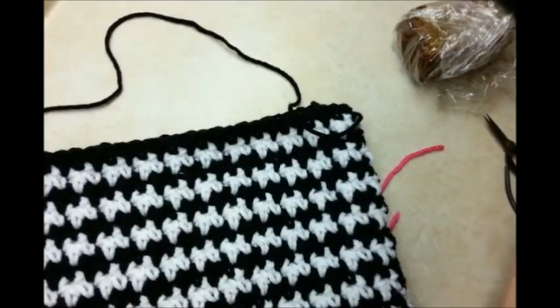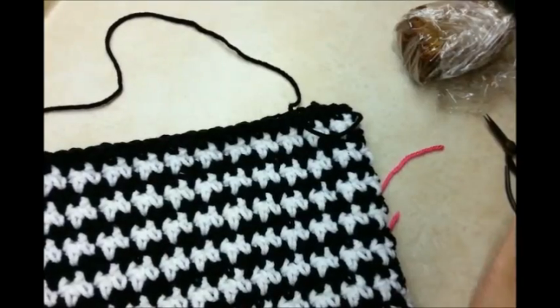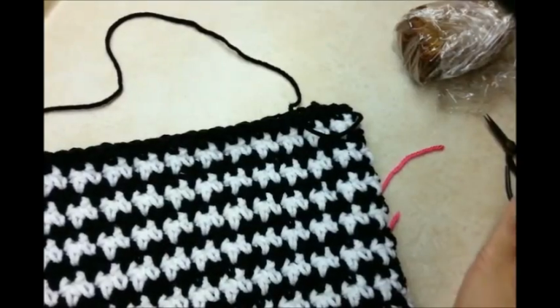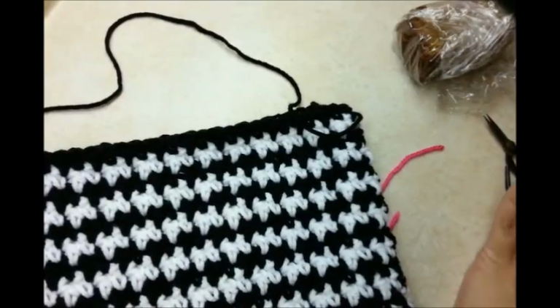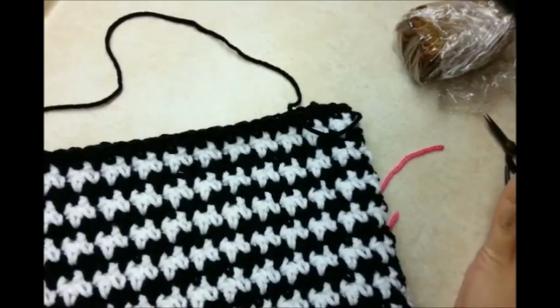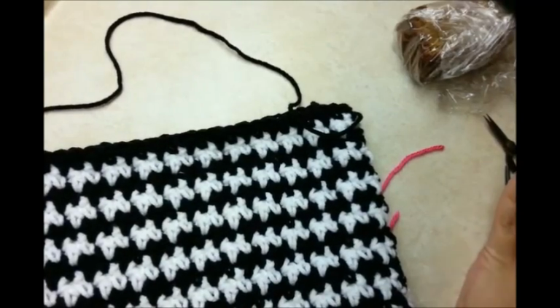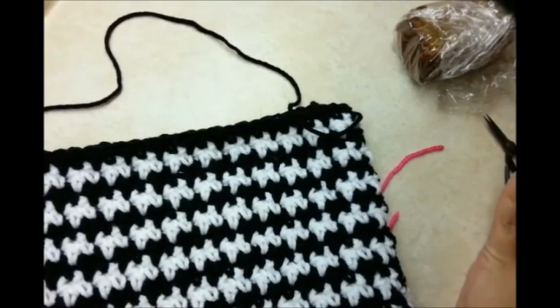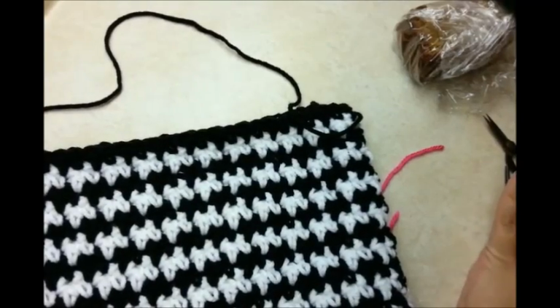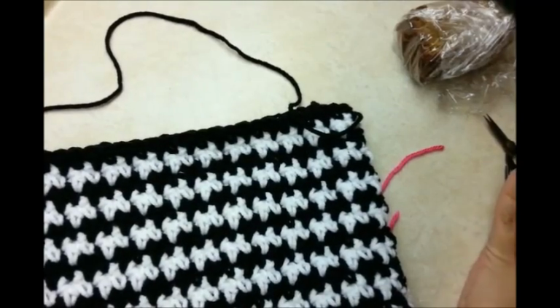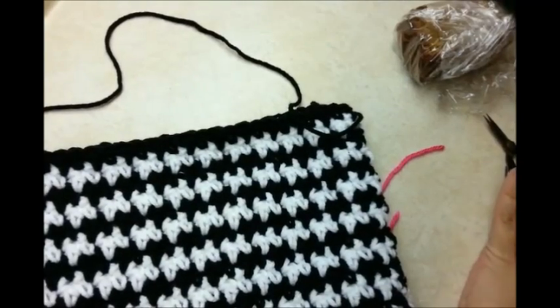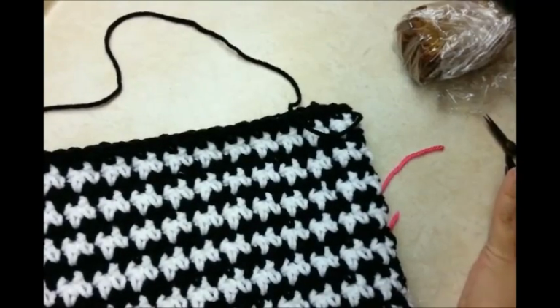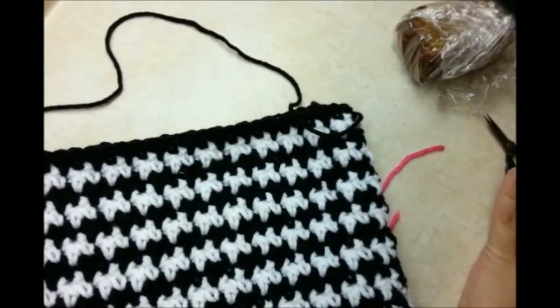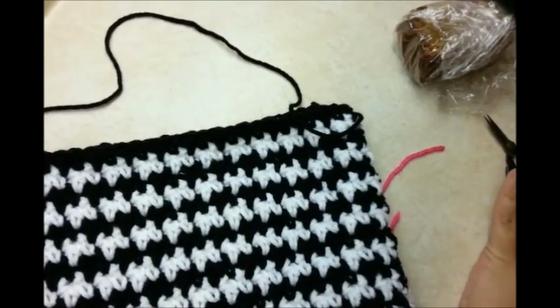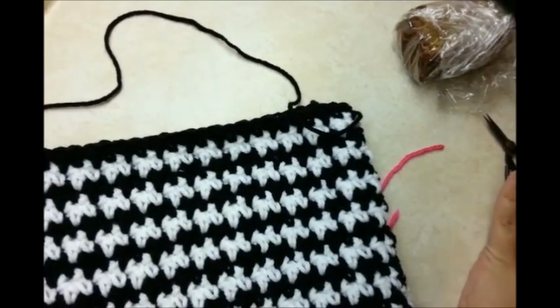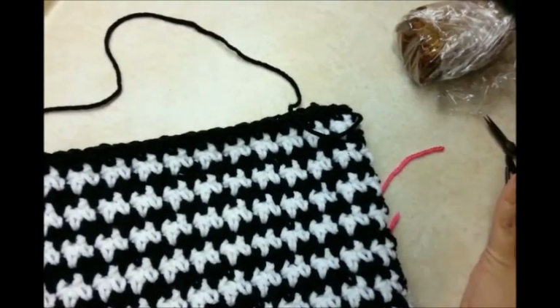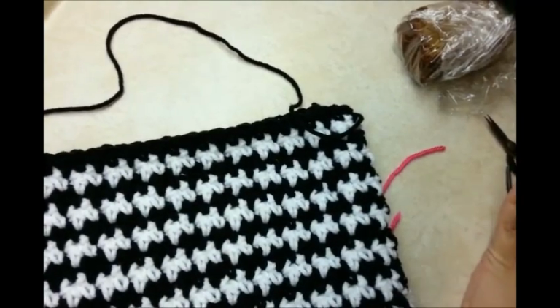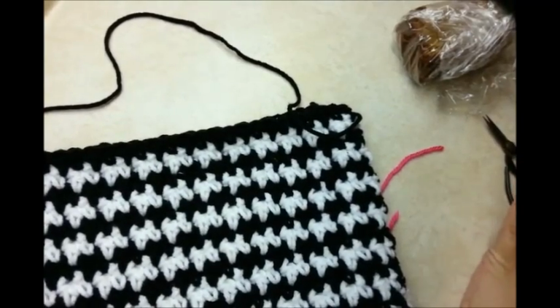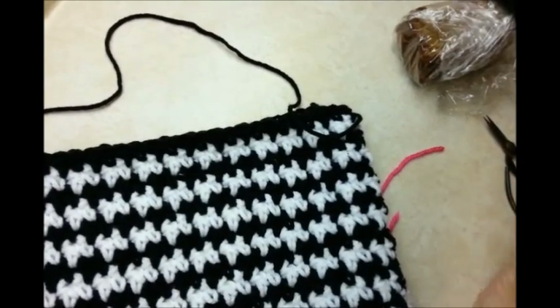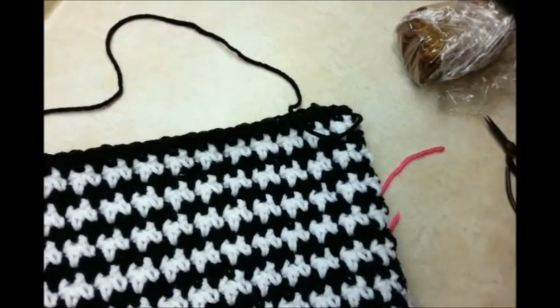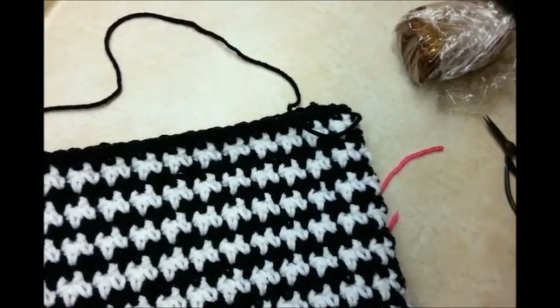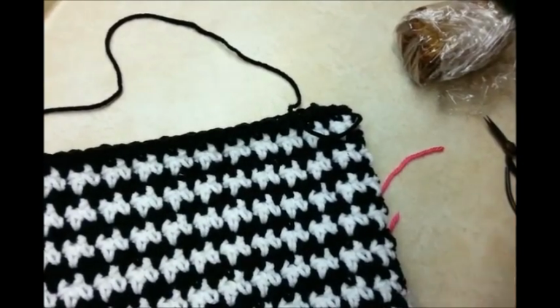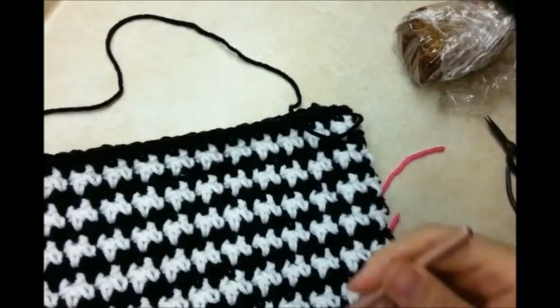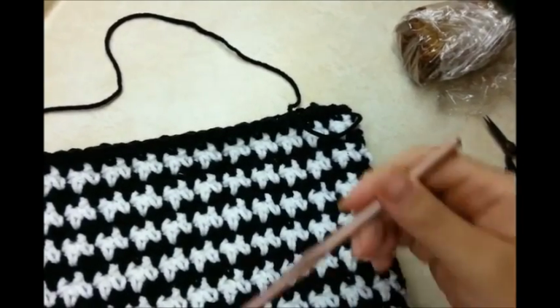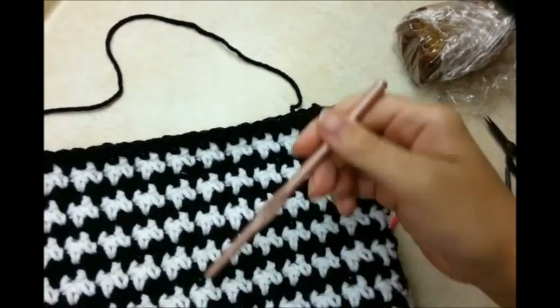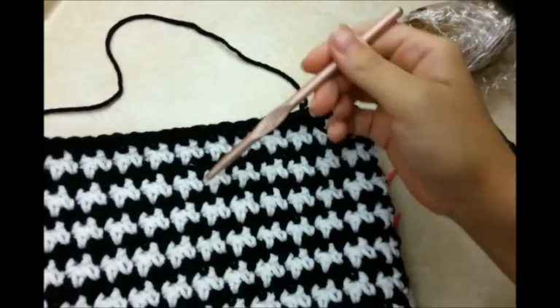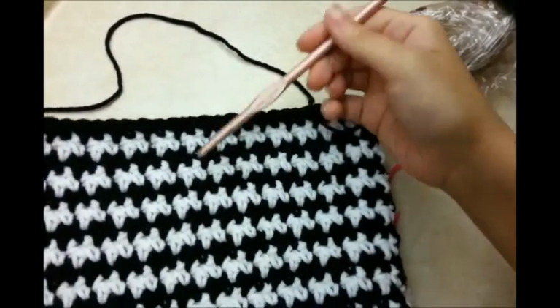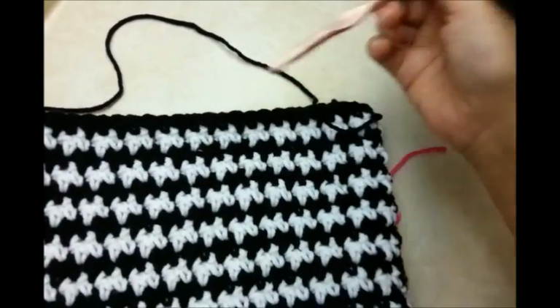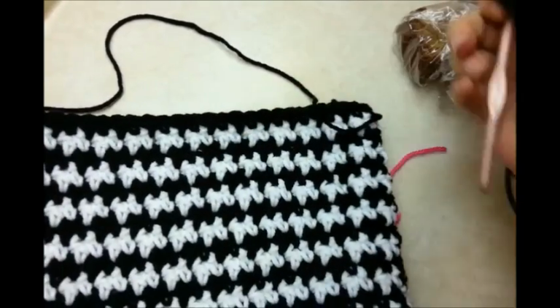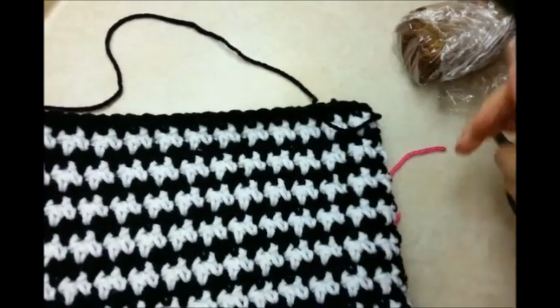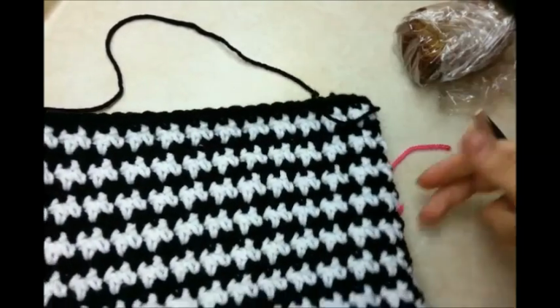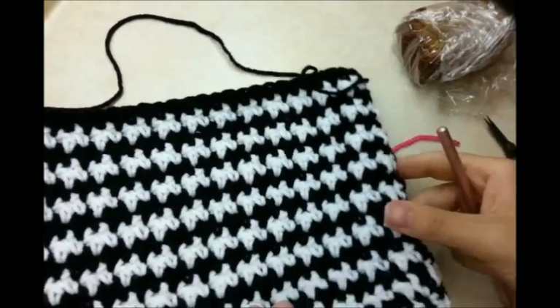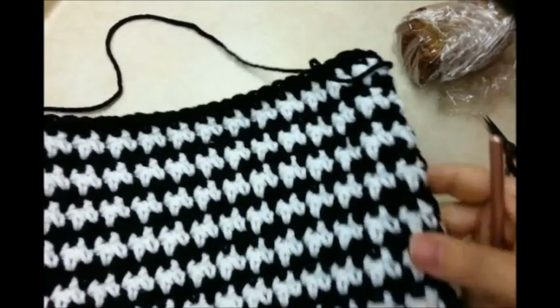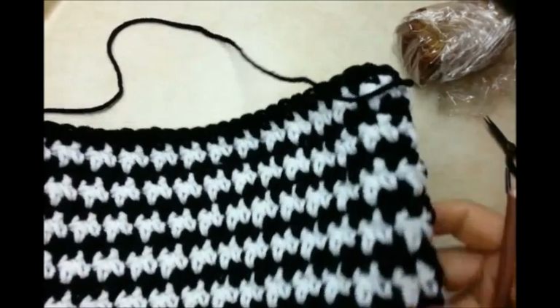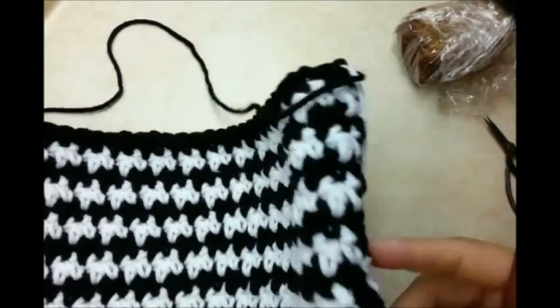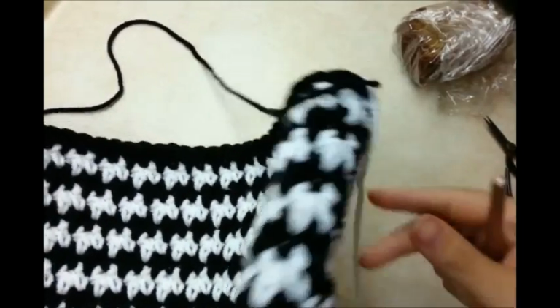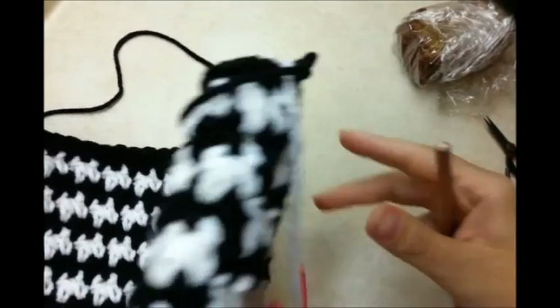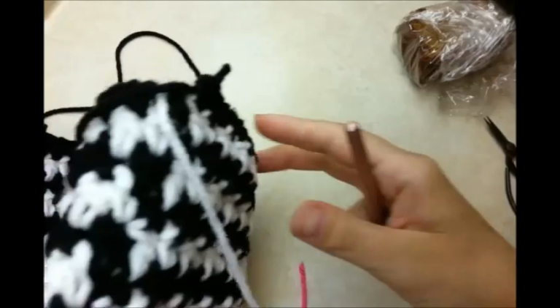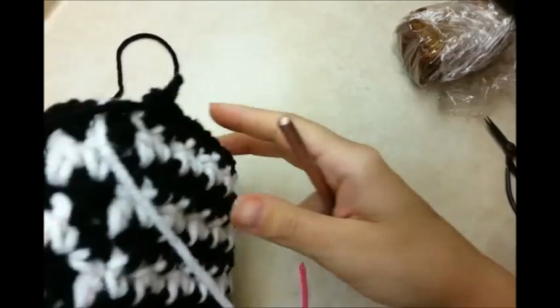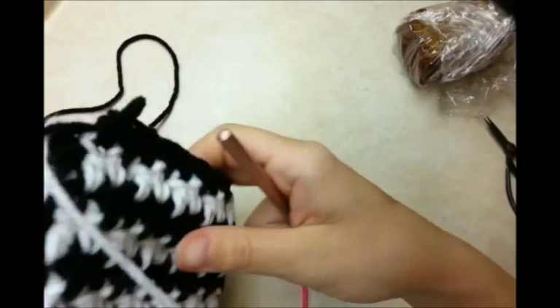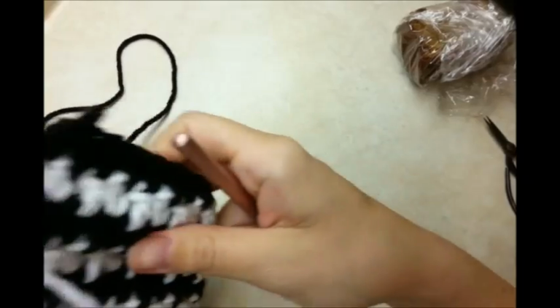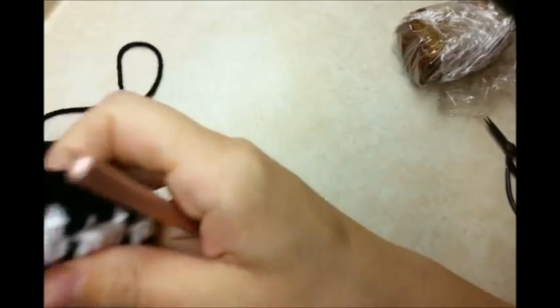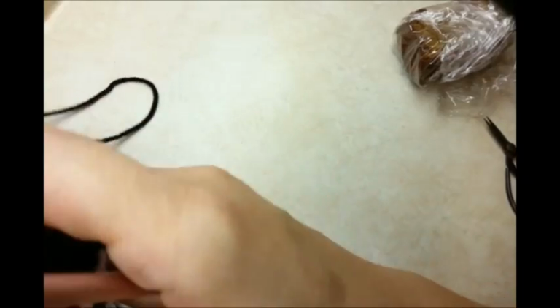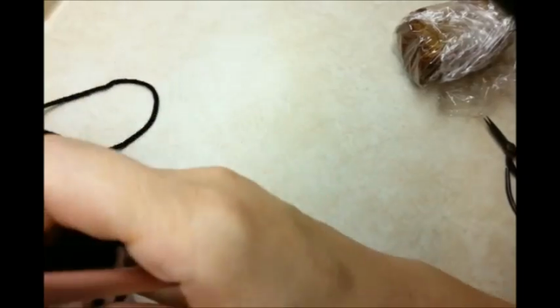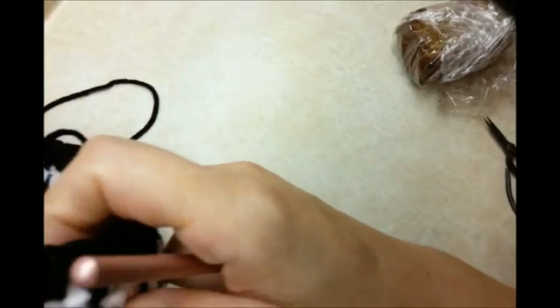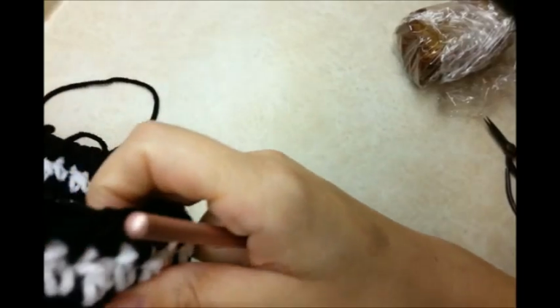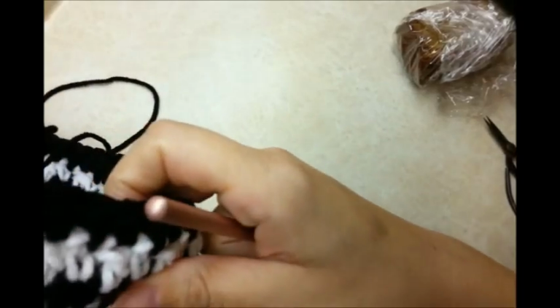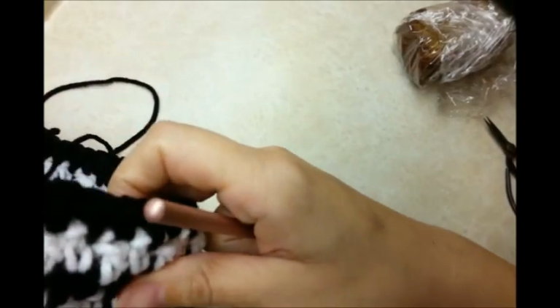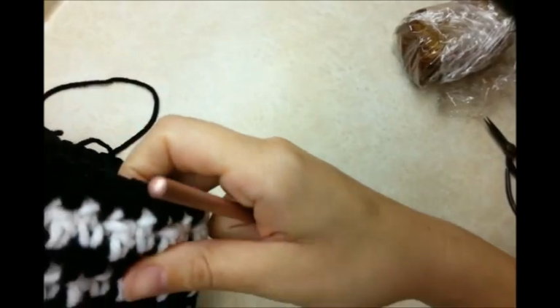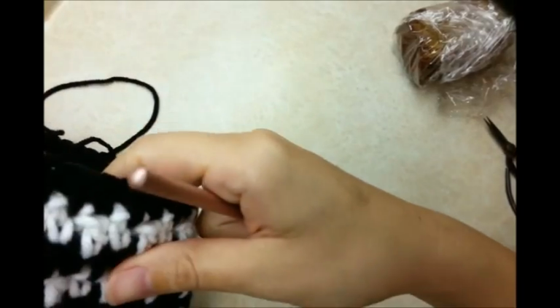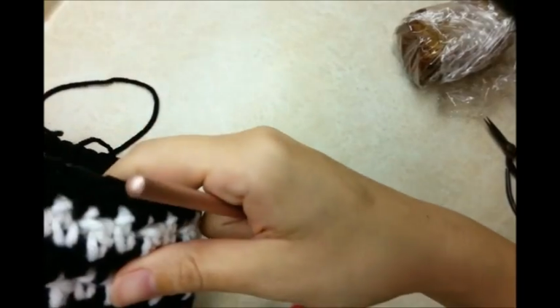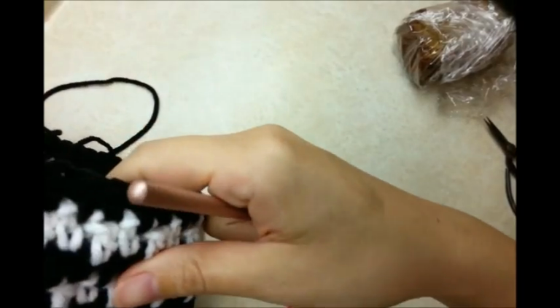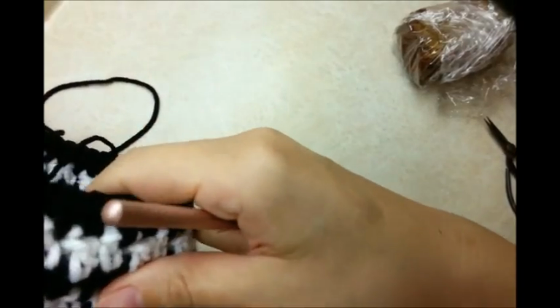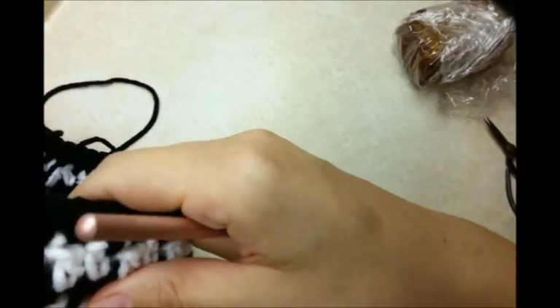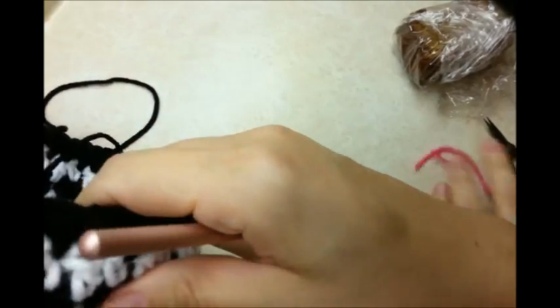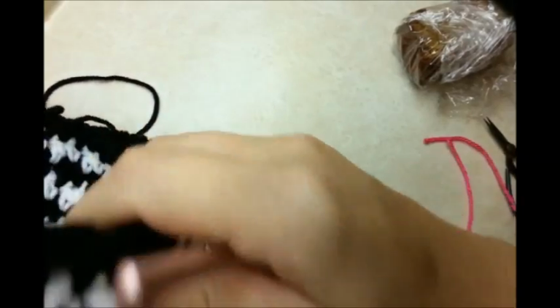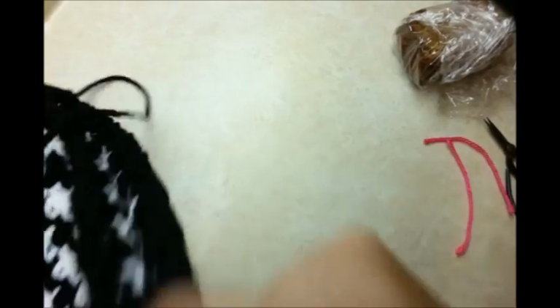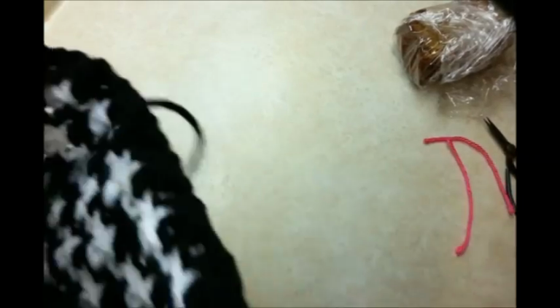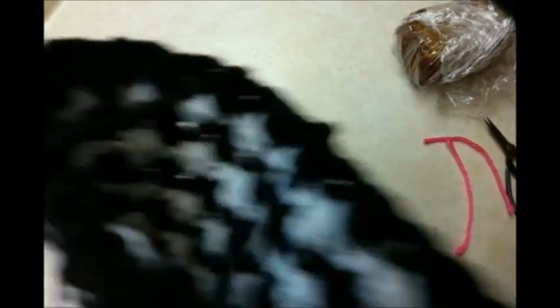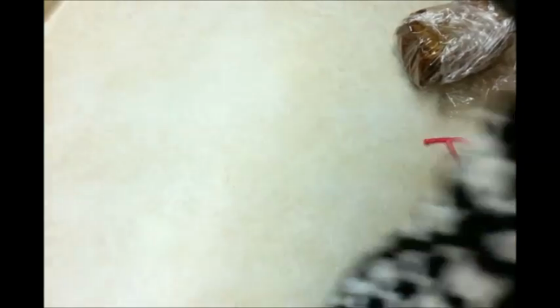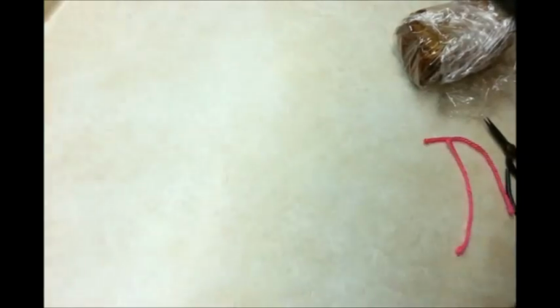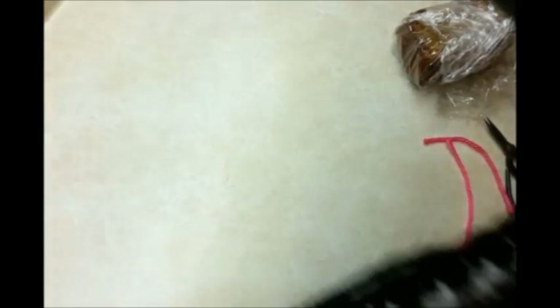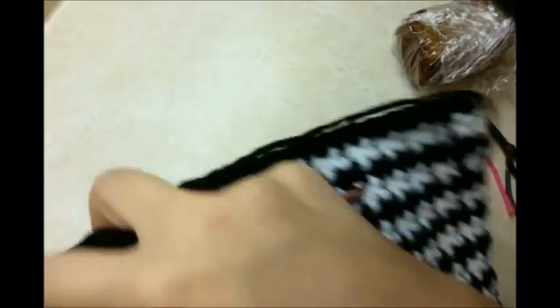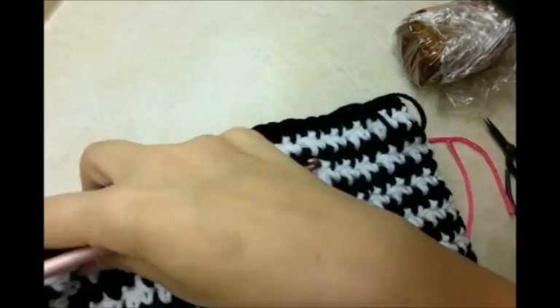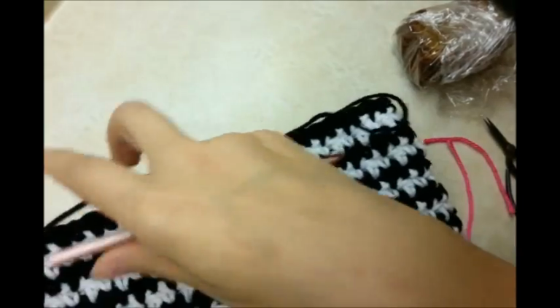I went ahead and did a total of 18 rows, but you can do more if you want to. I'll show you how to close it.